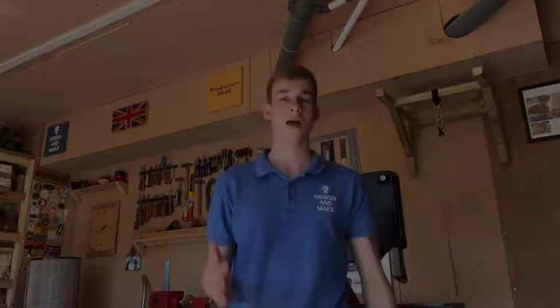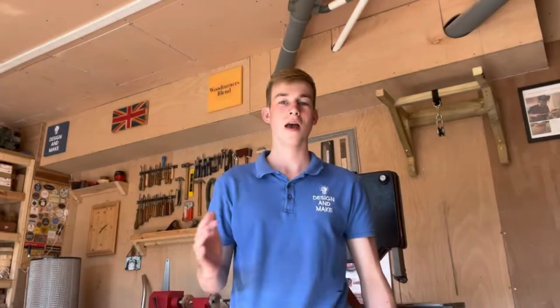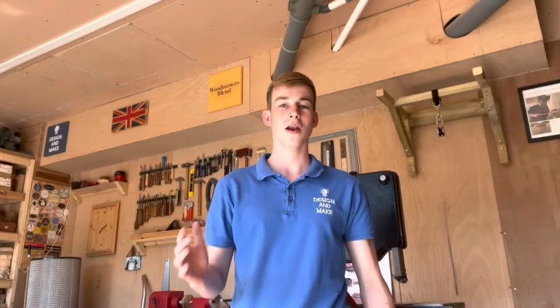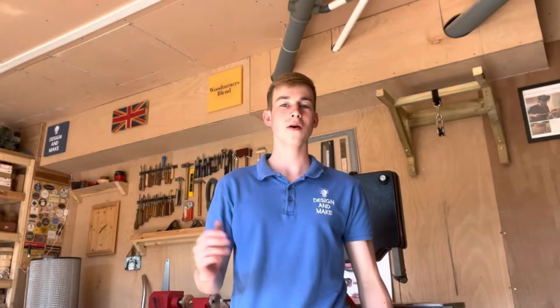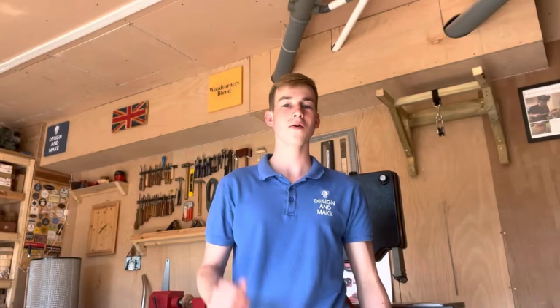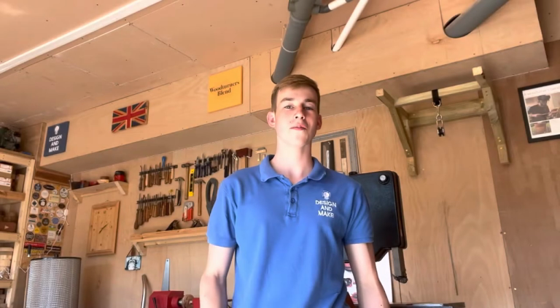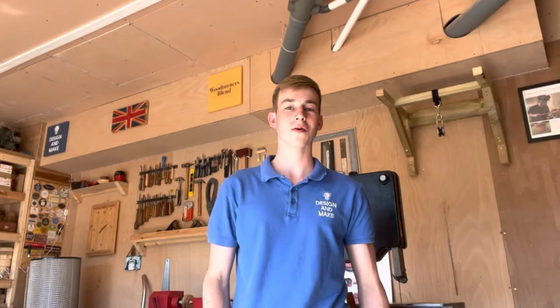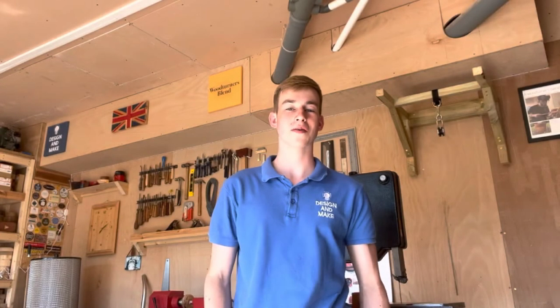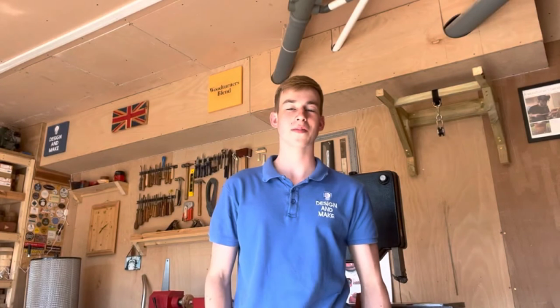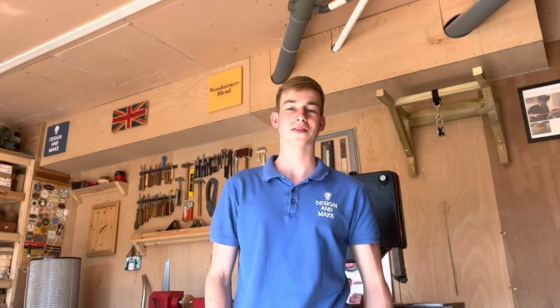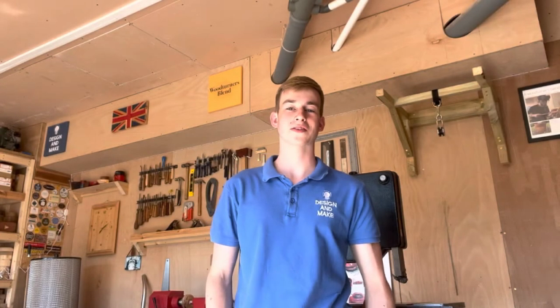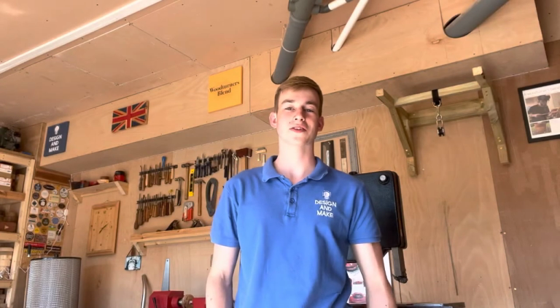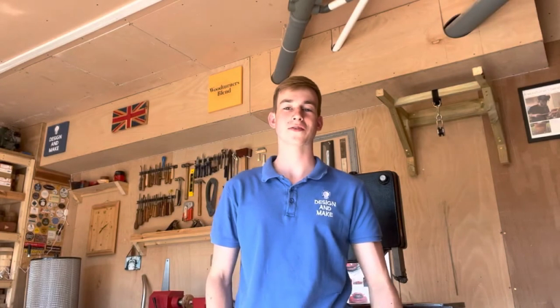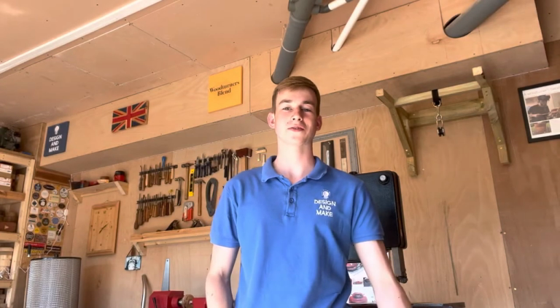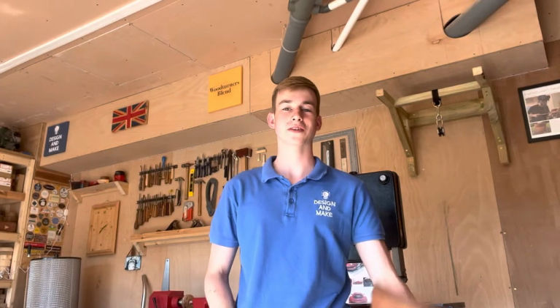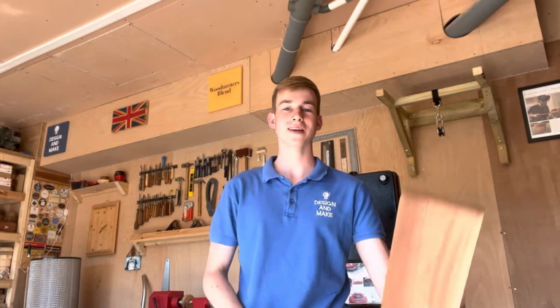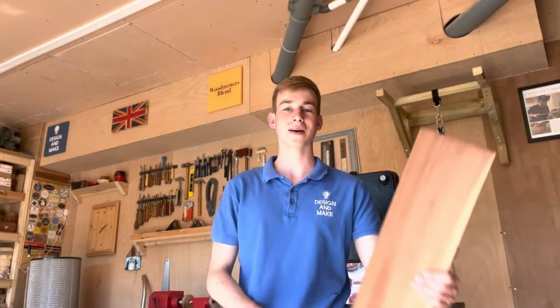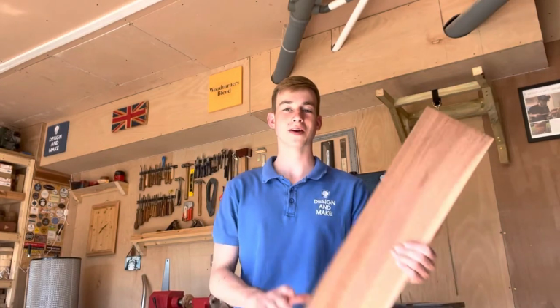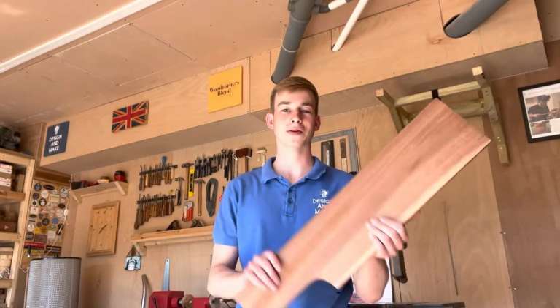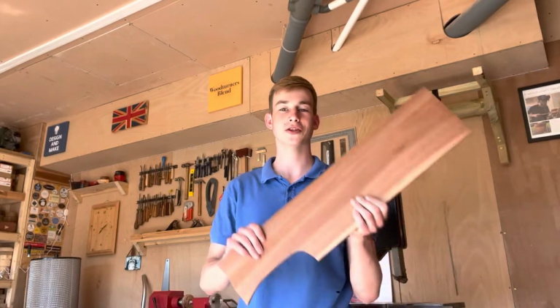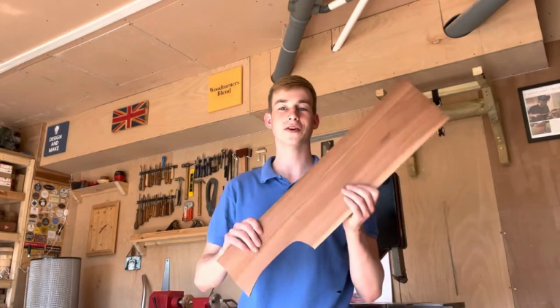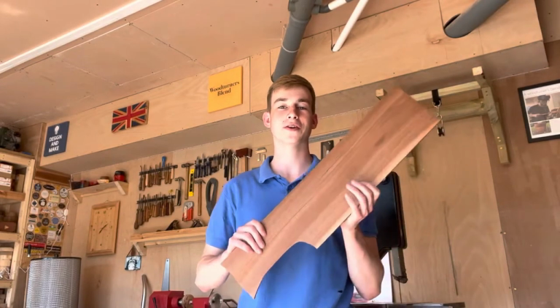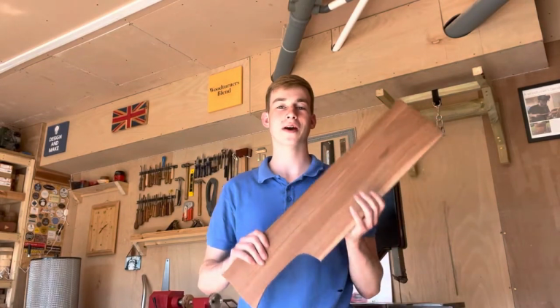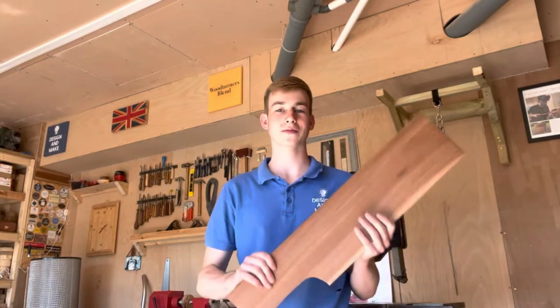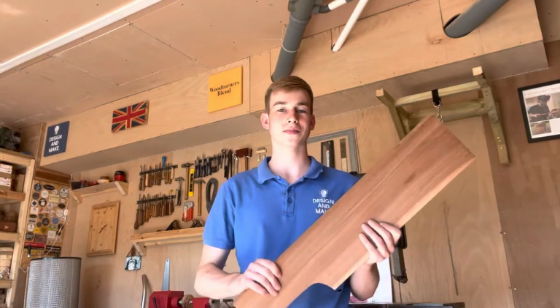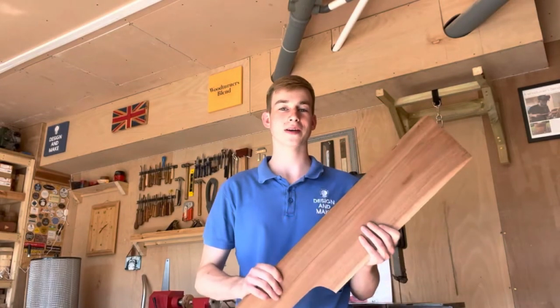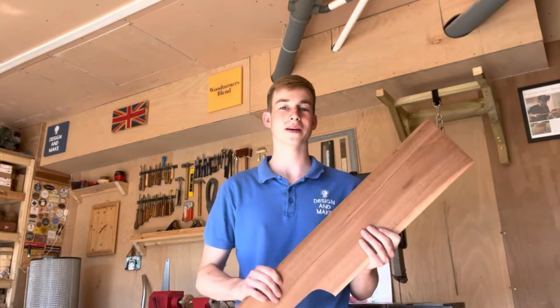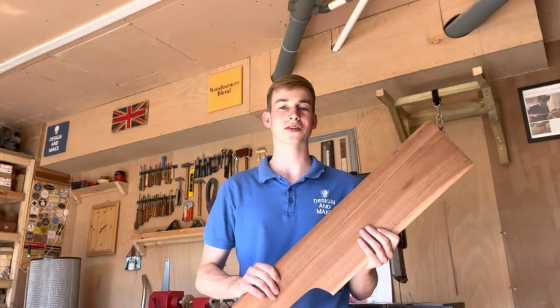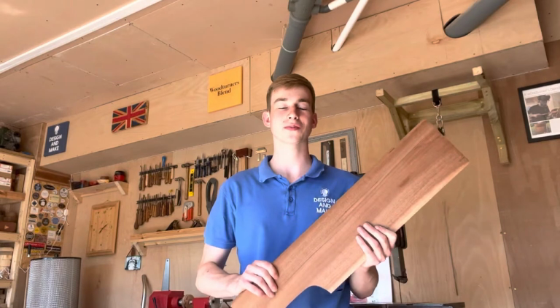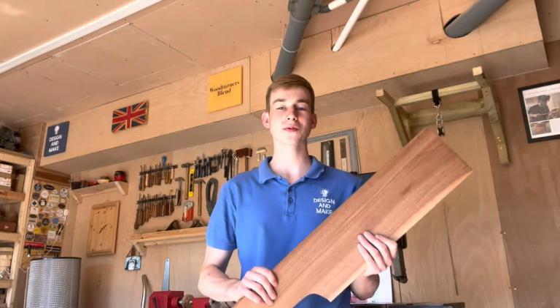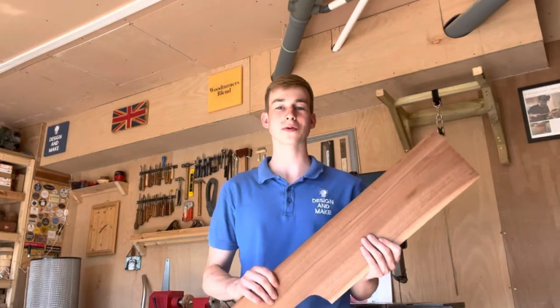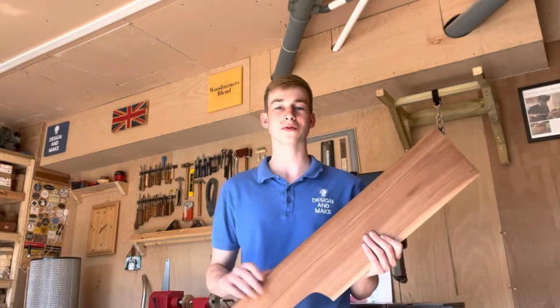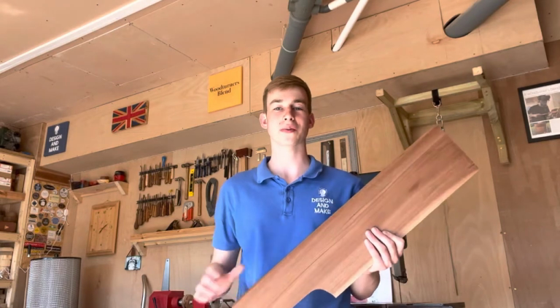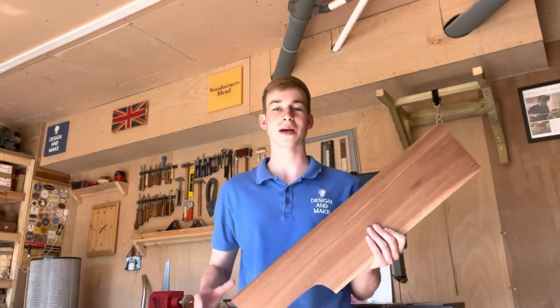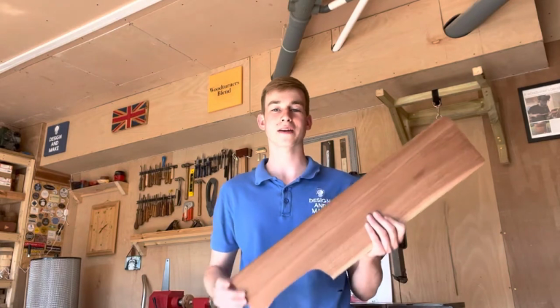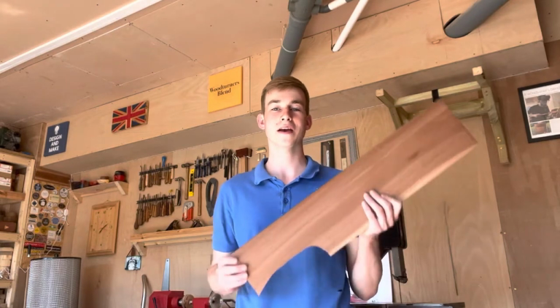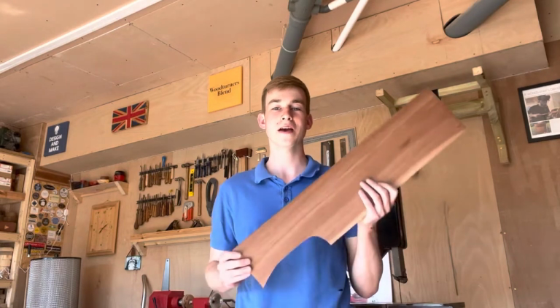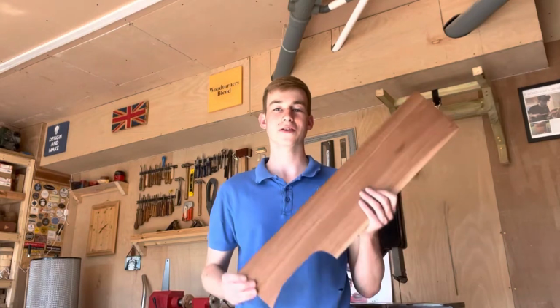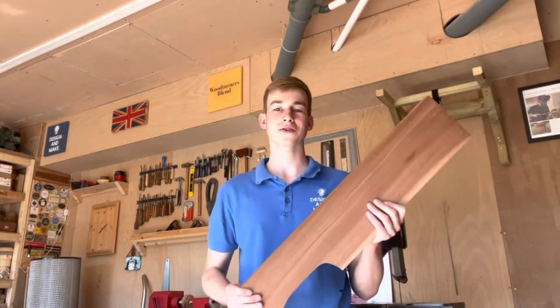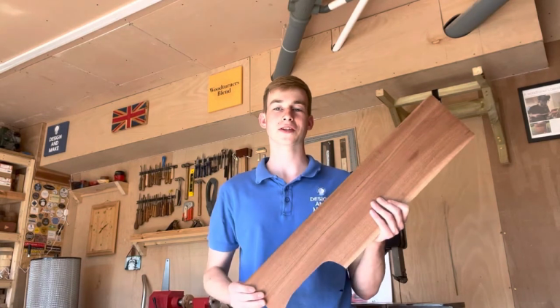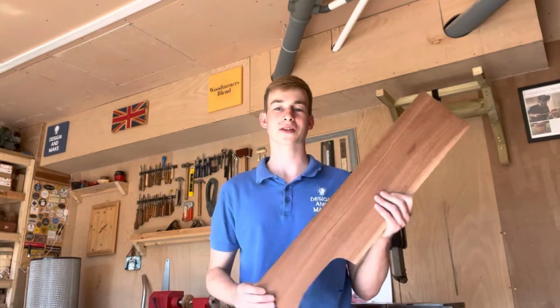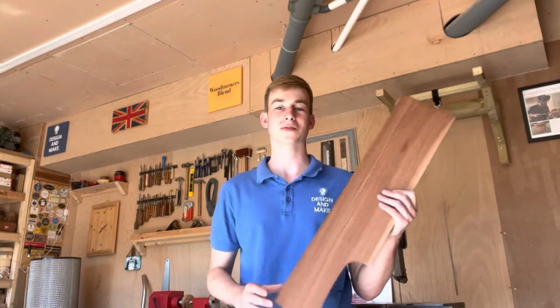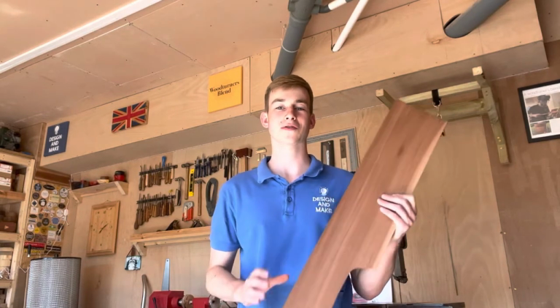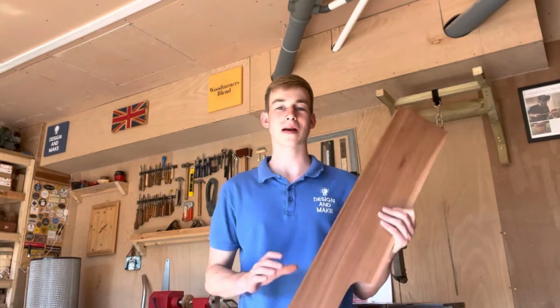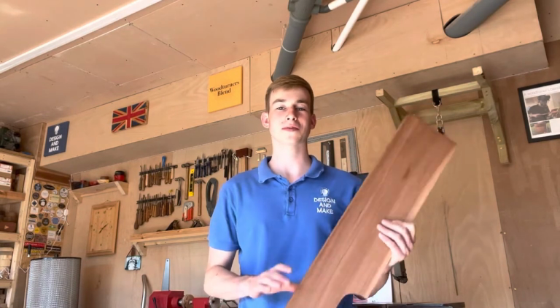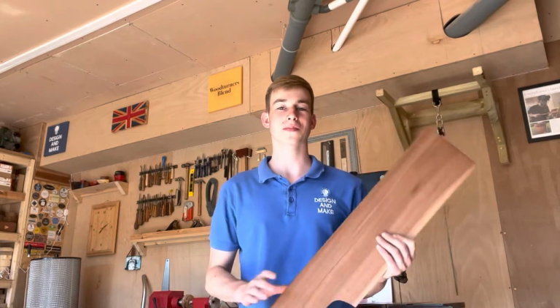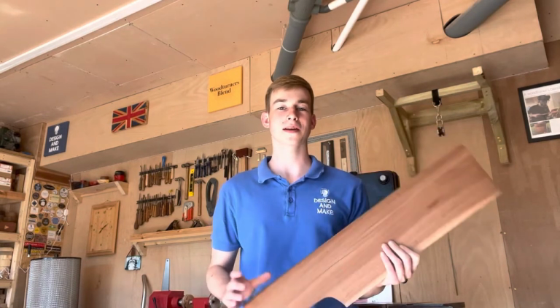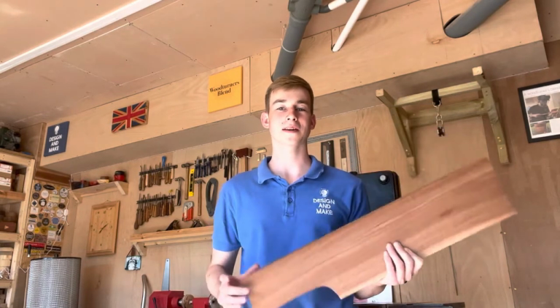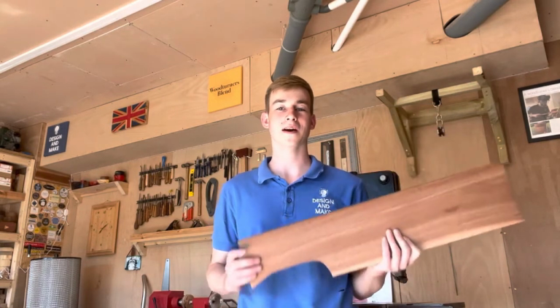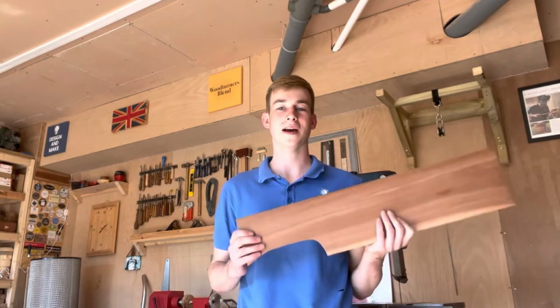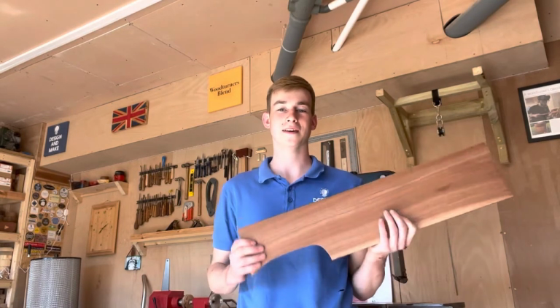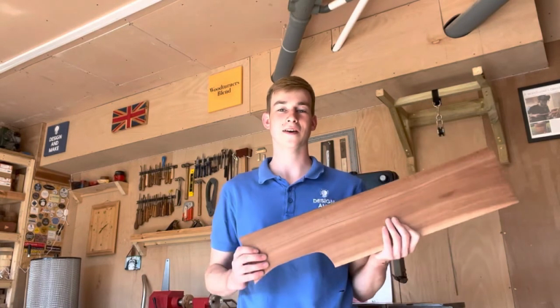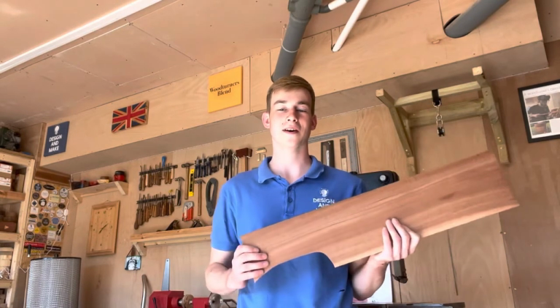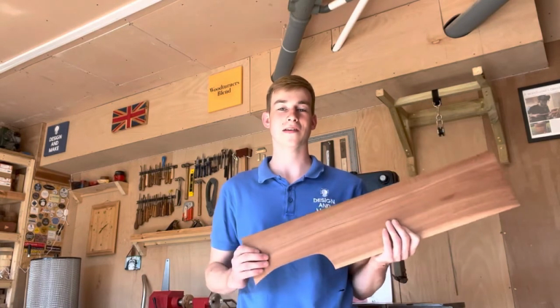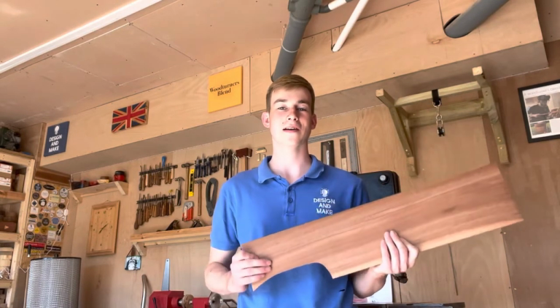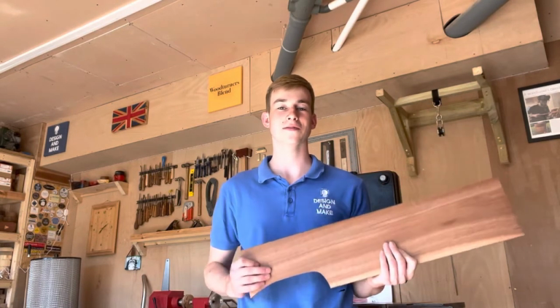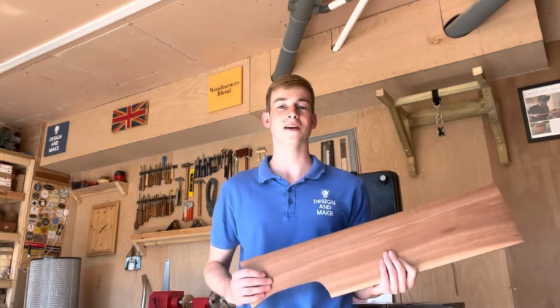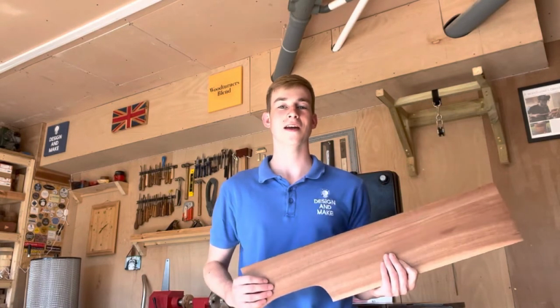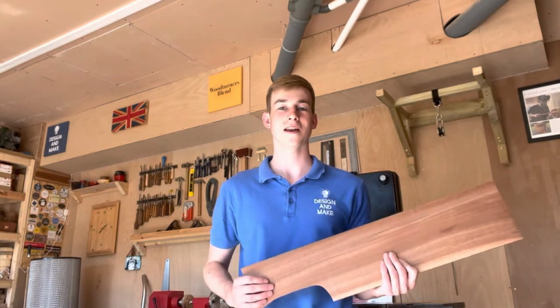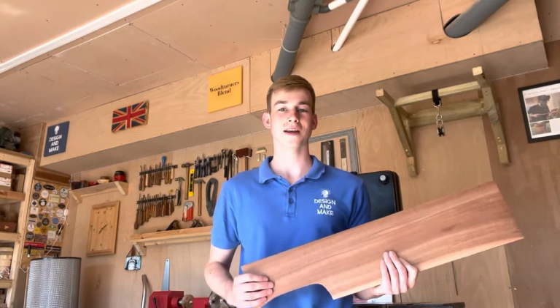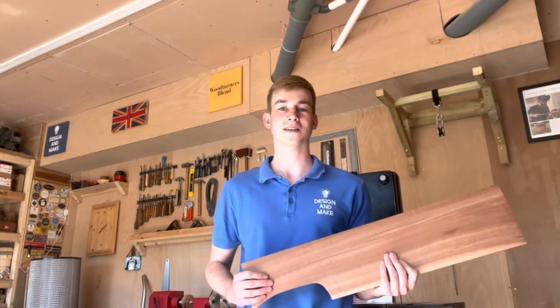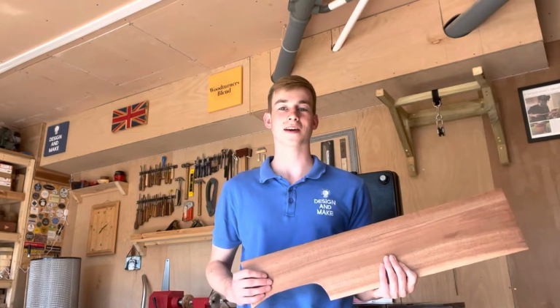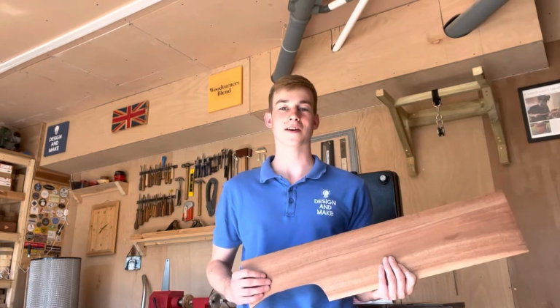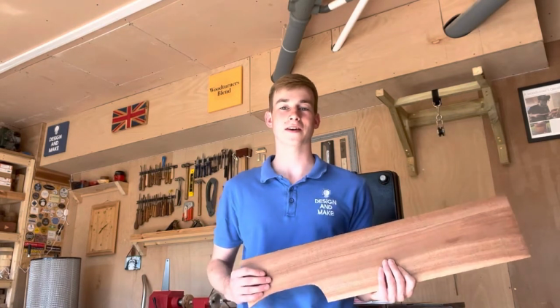Hello and welcome back to the channel. Today I'm going to be showing you how to make a small model plane using some scrap sapele that I had lying around. Let's get going.